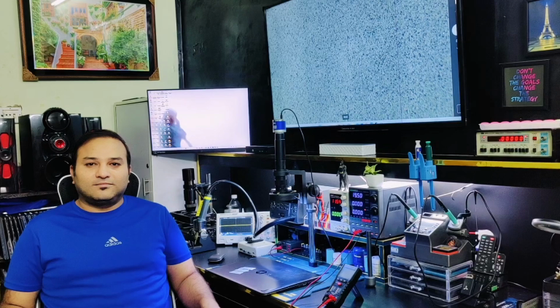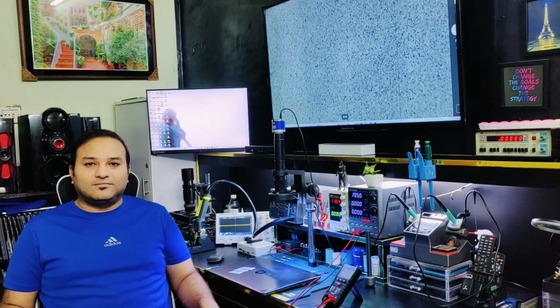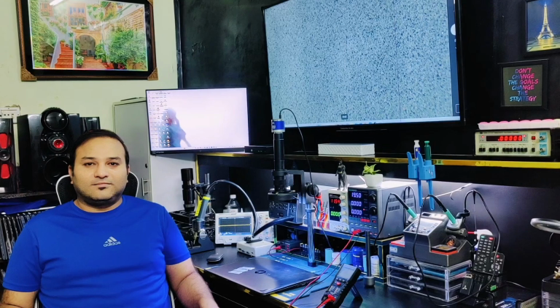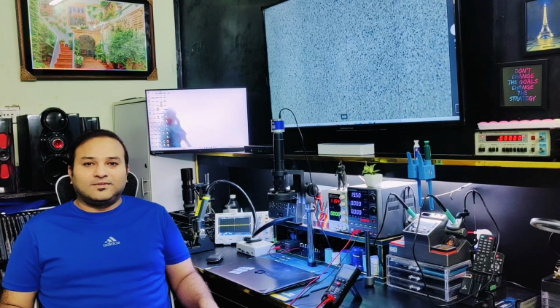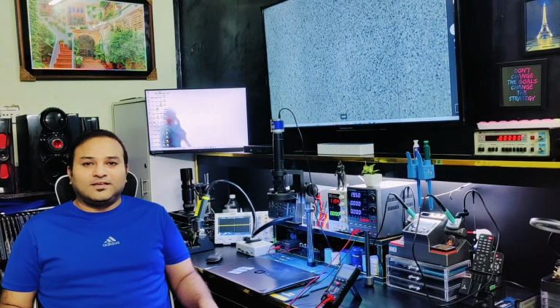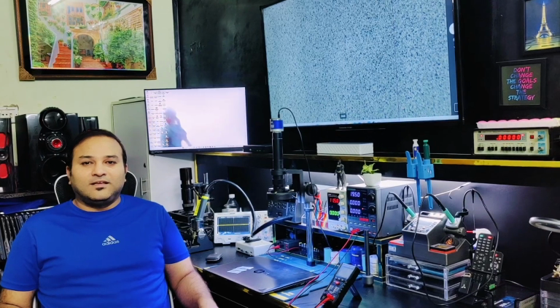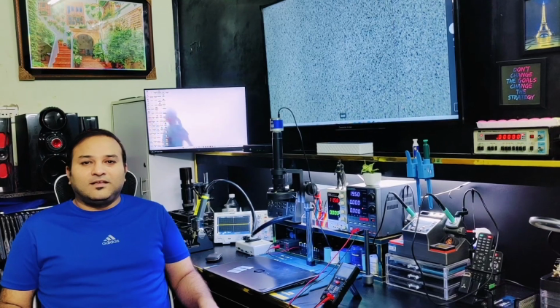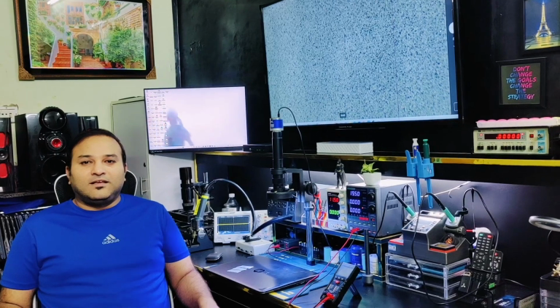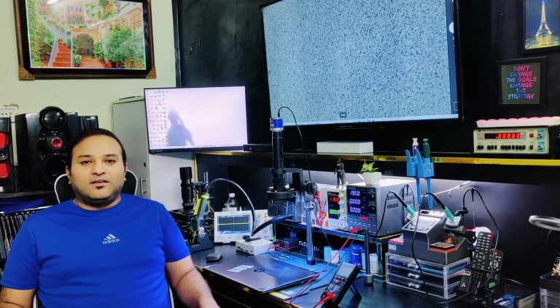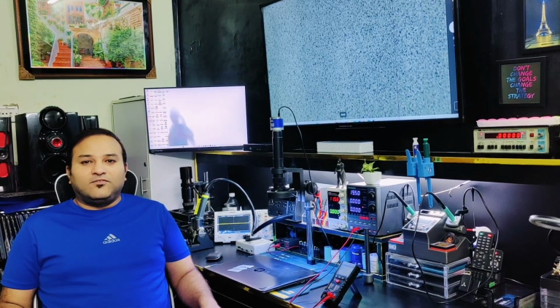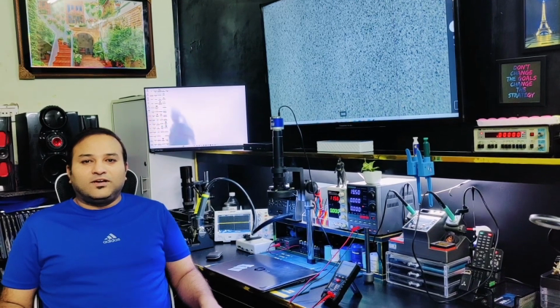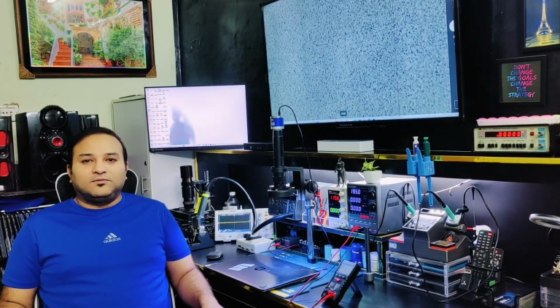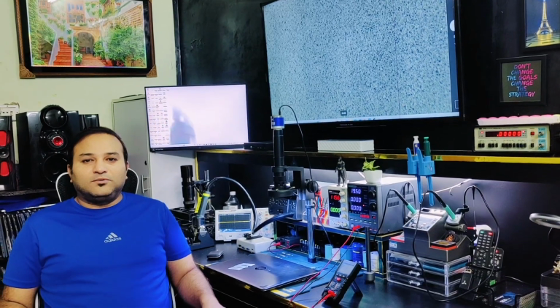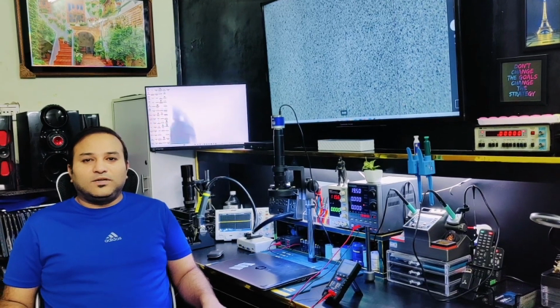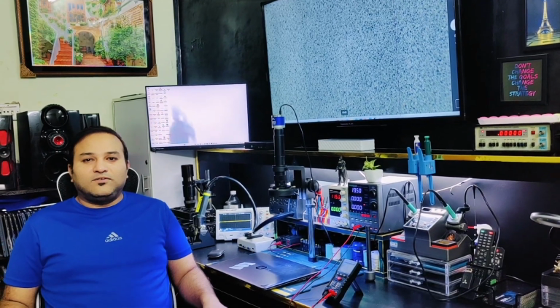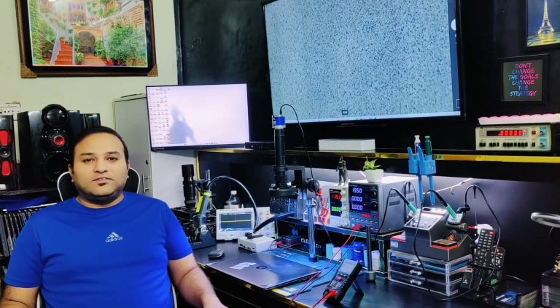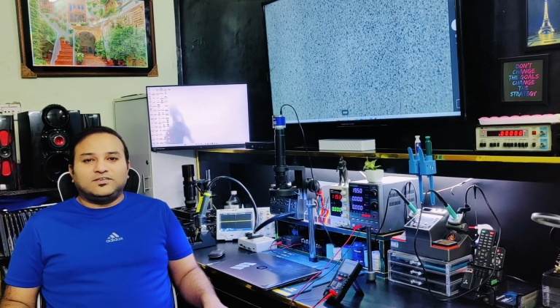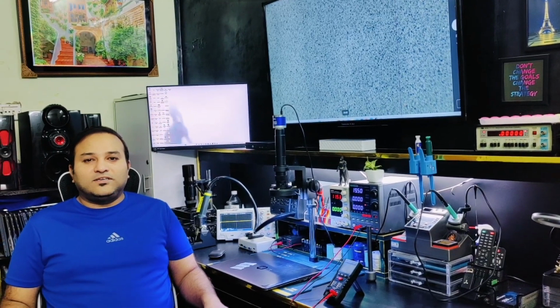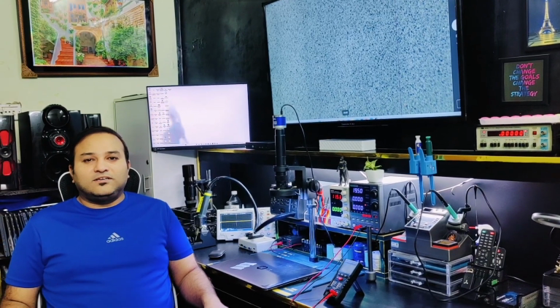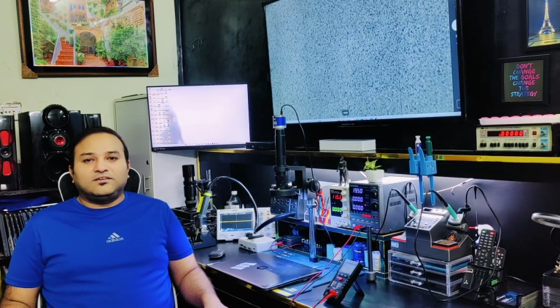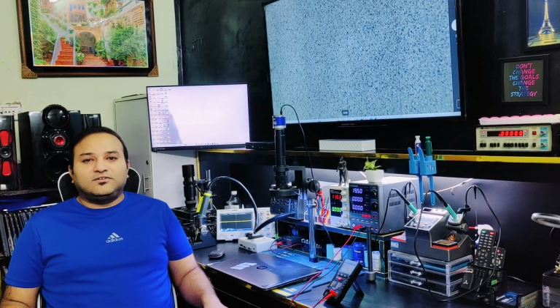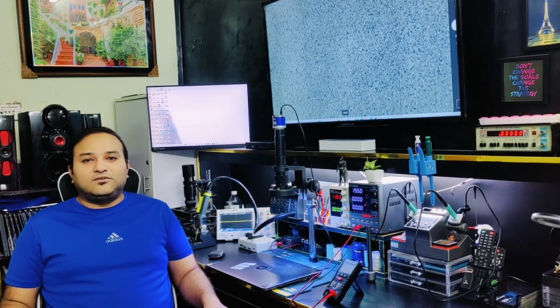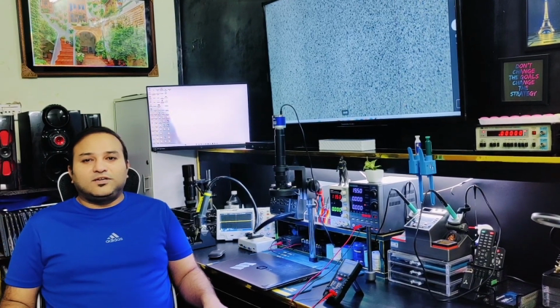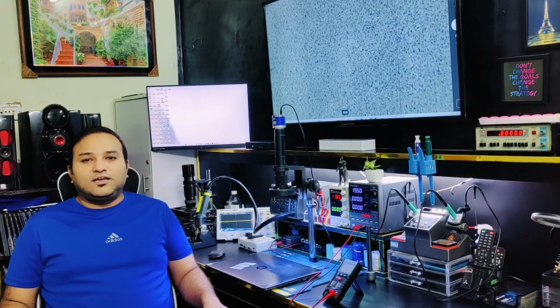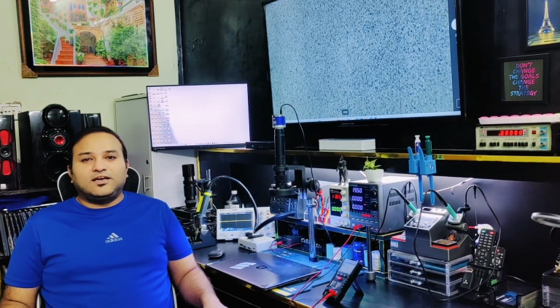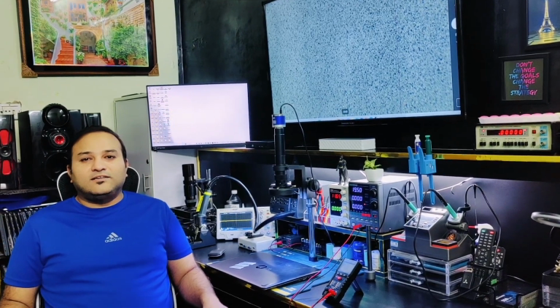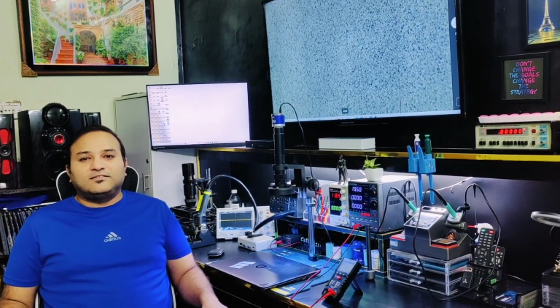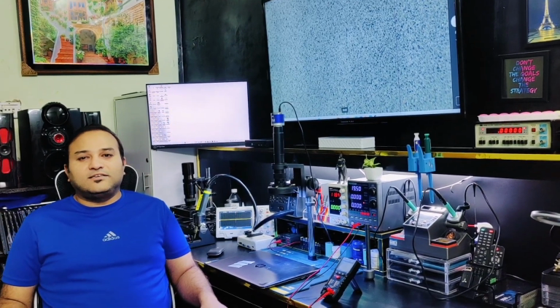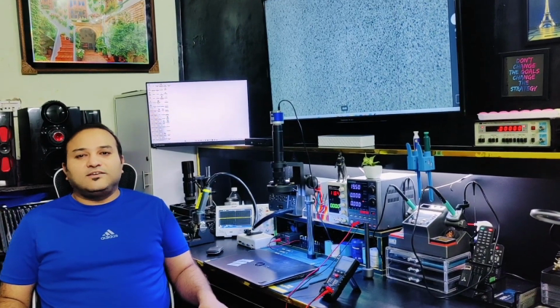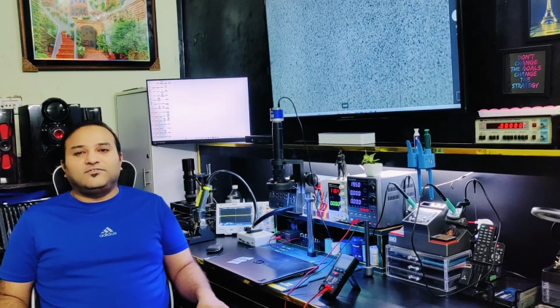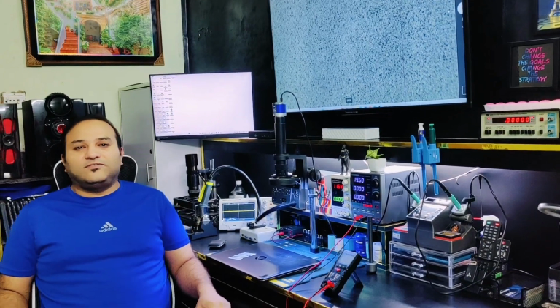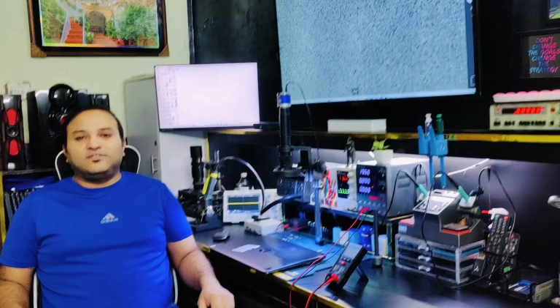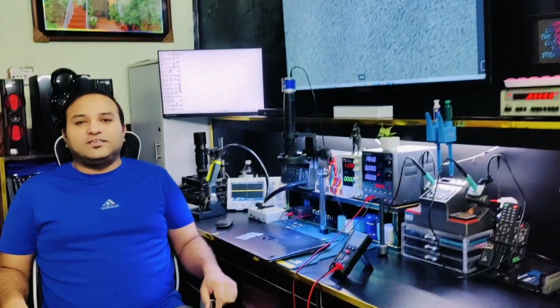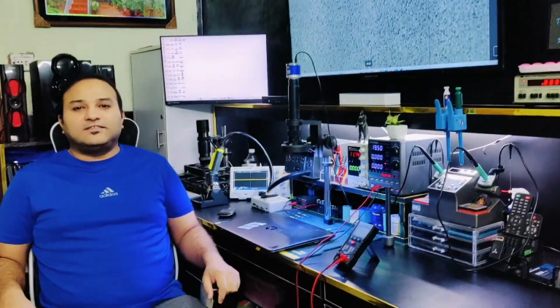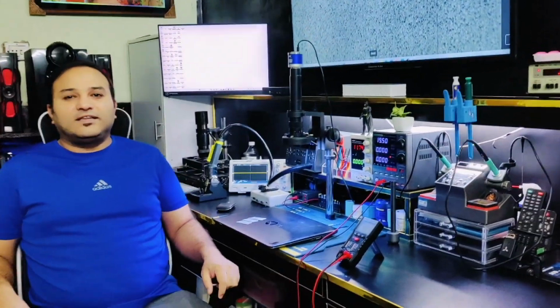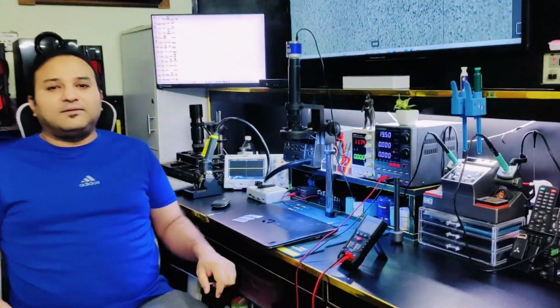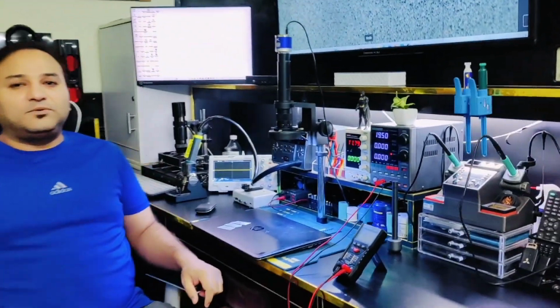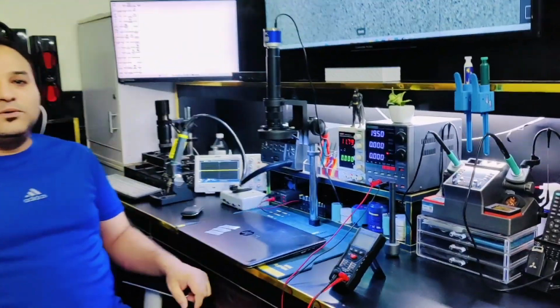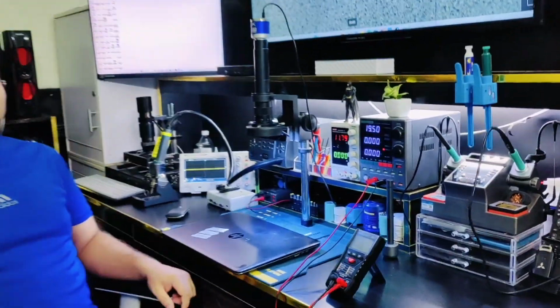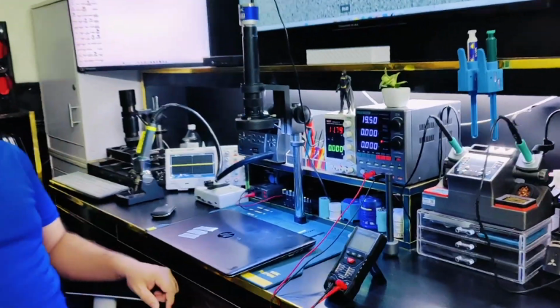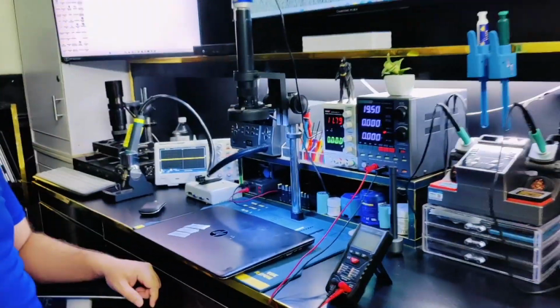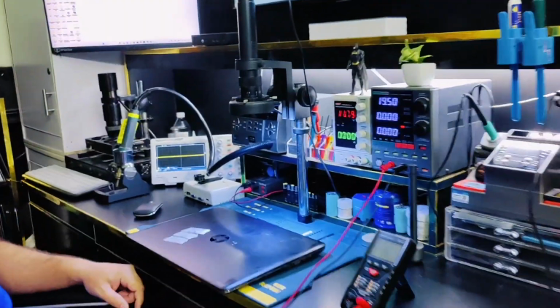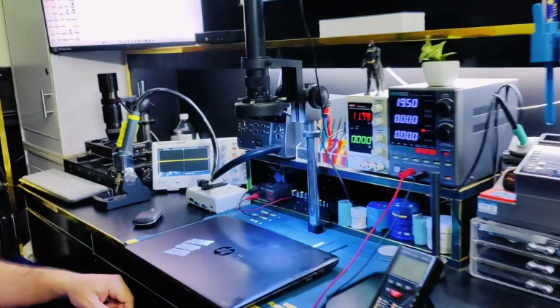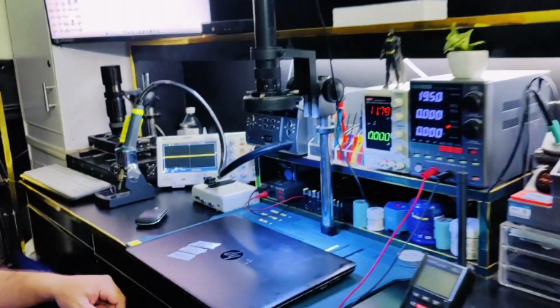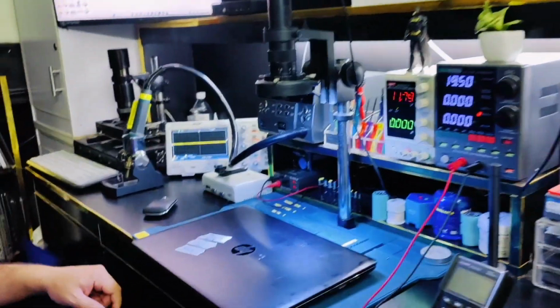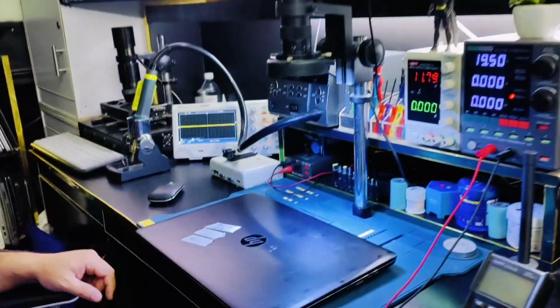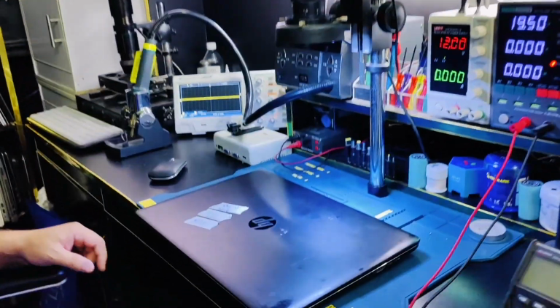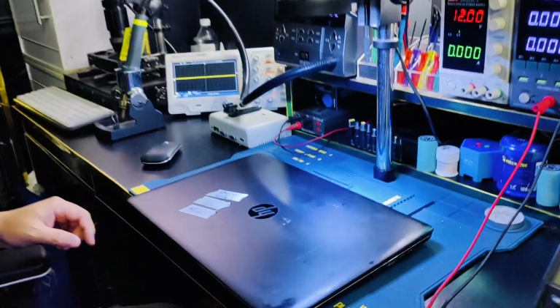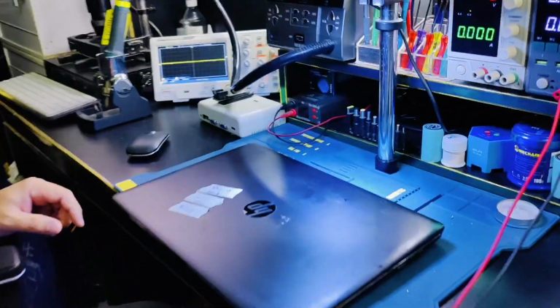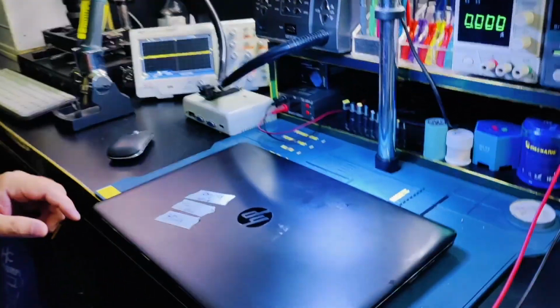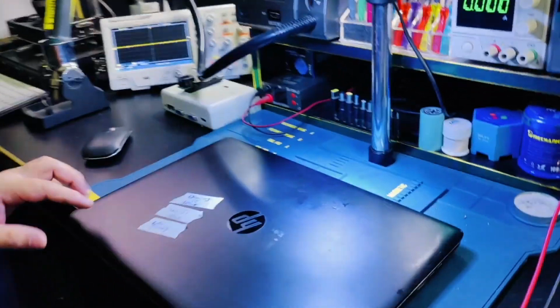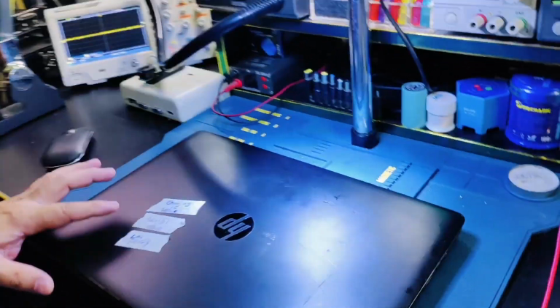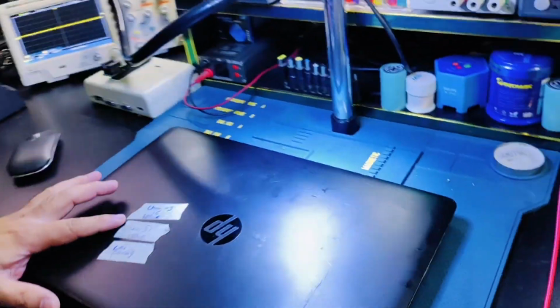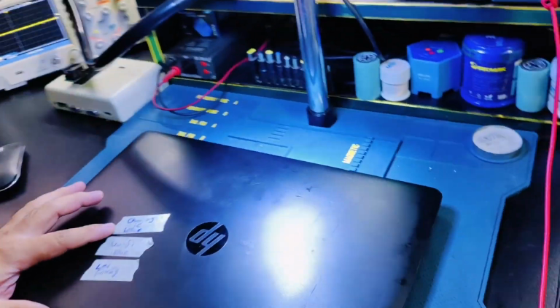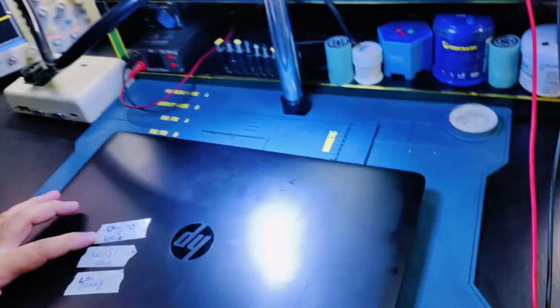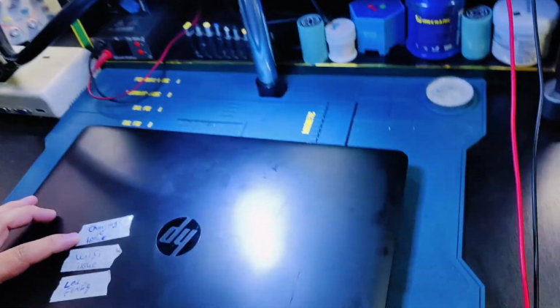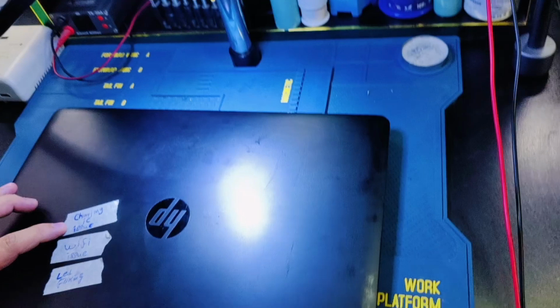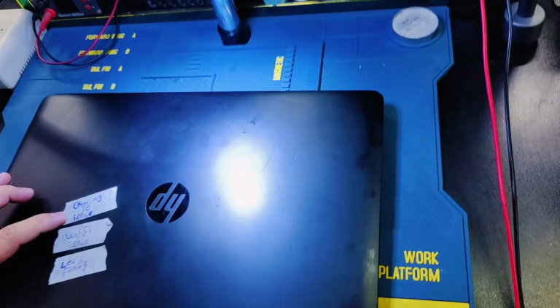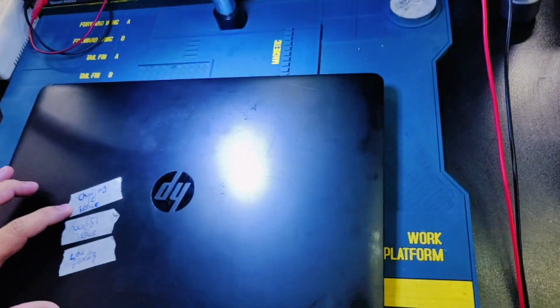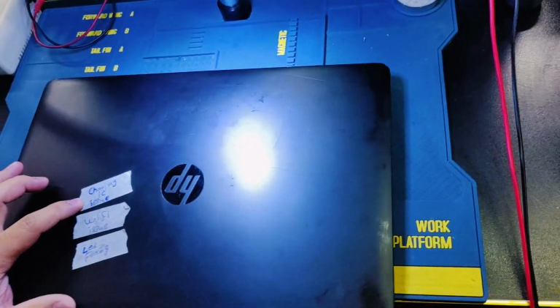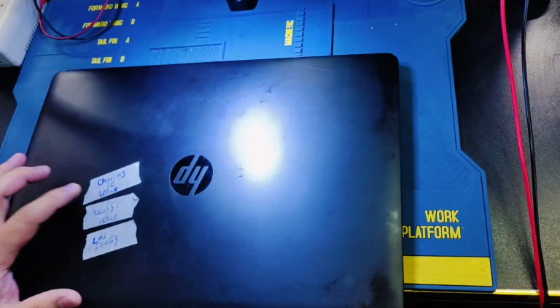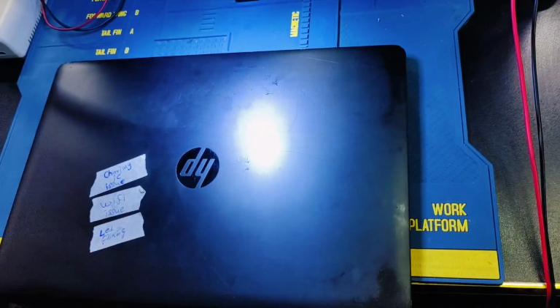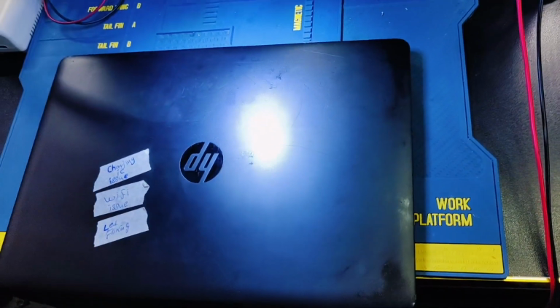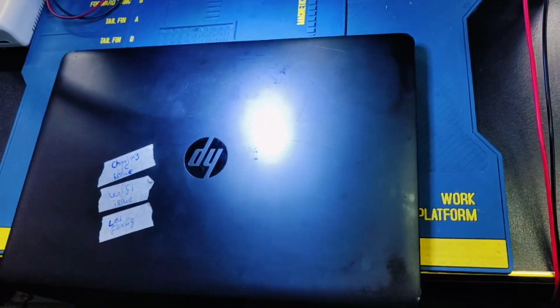Welcome to Devon channel. Today I received this laptop with a charging issue.